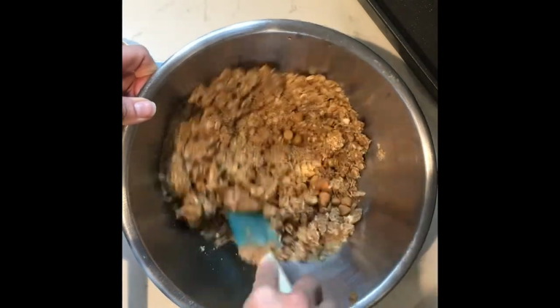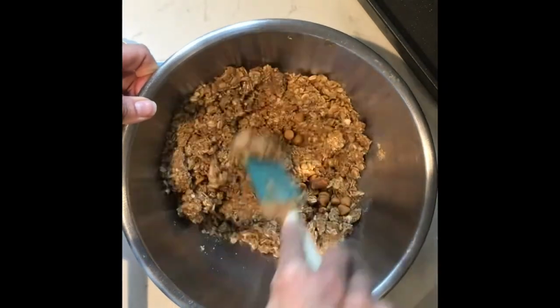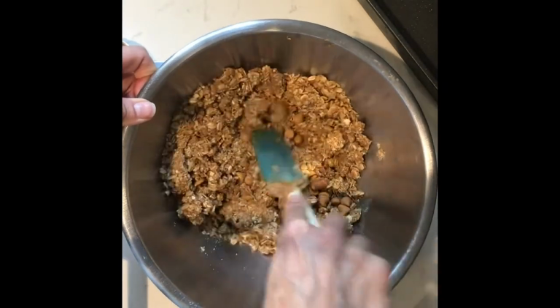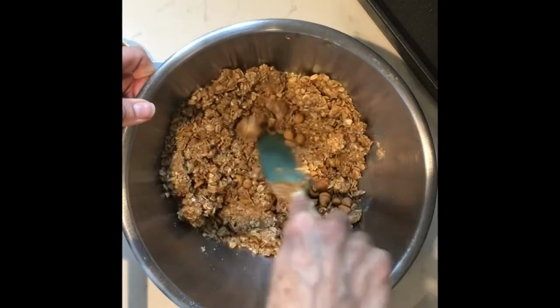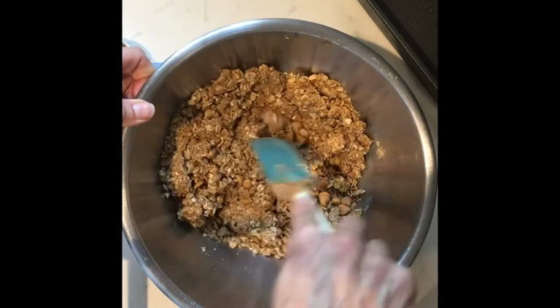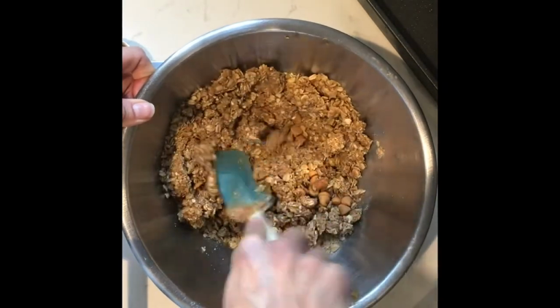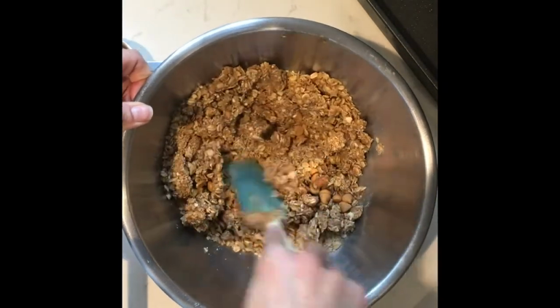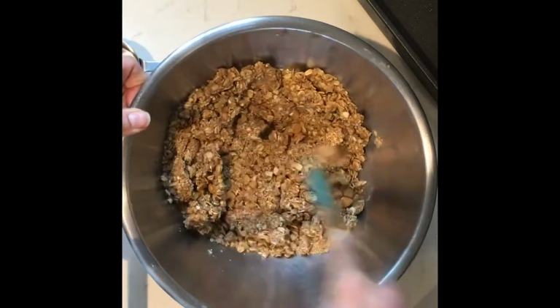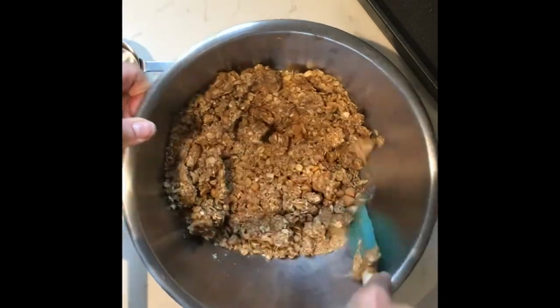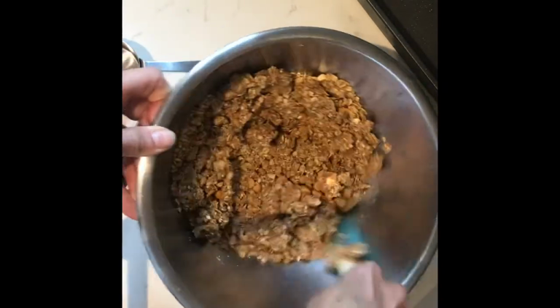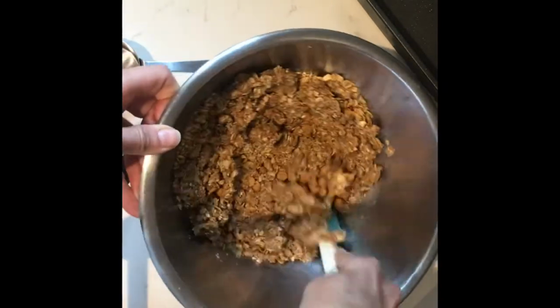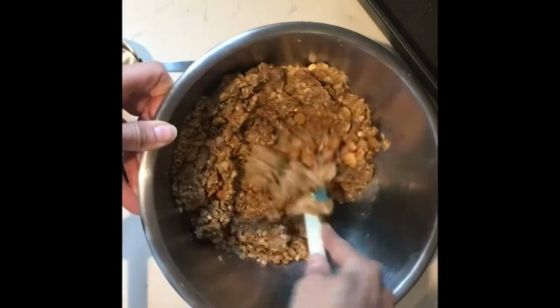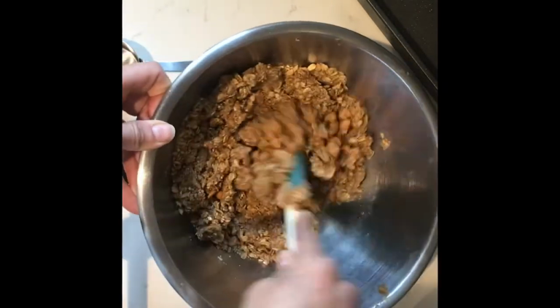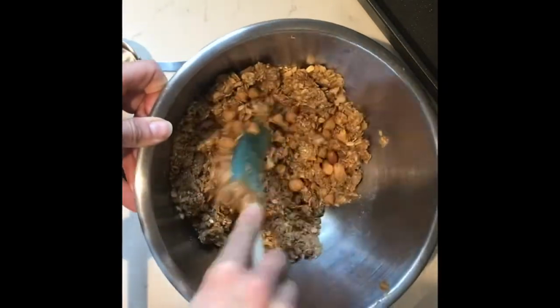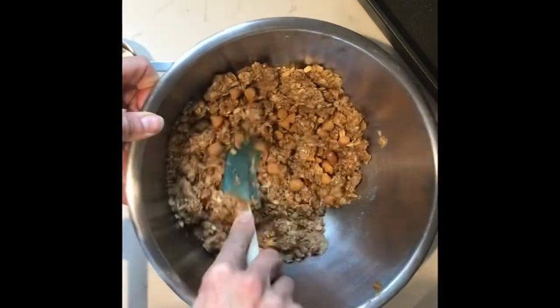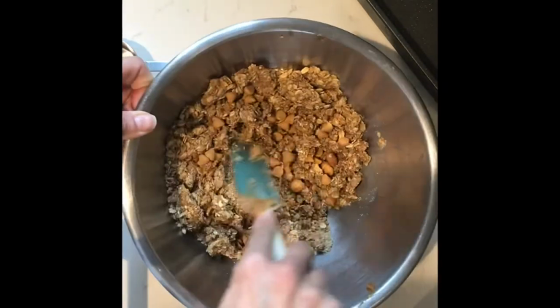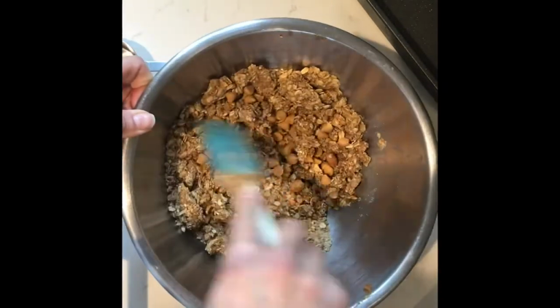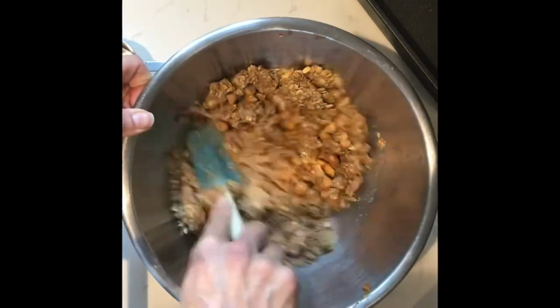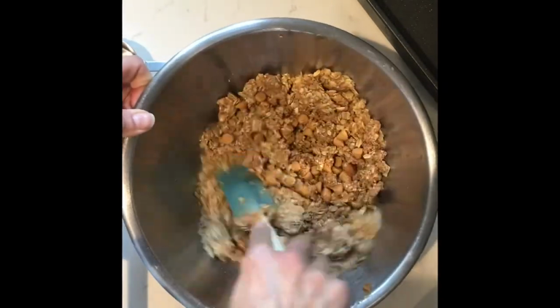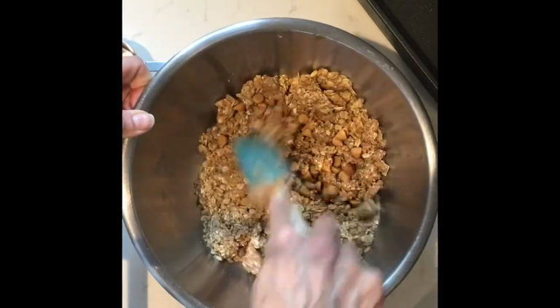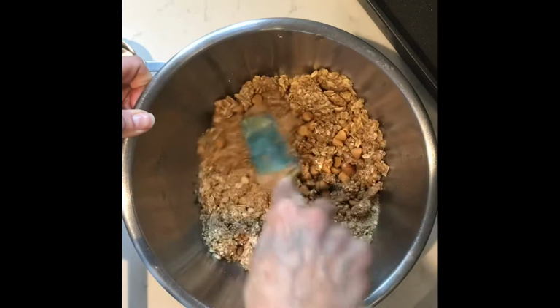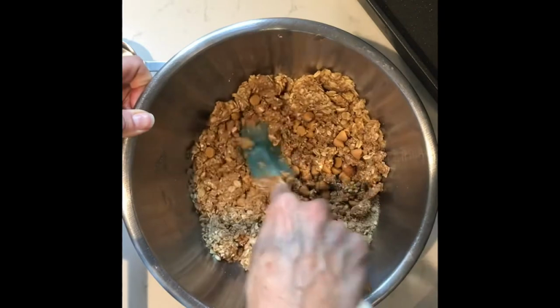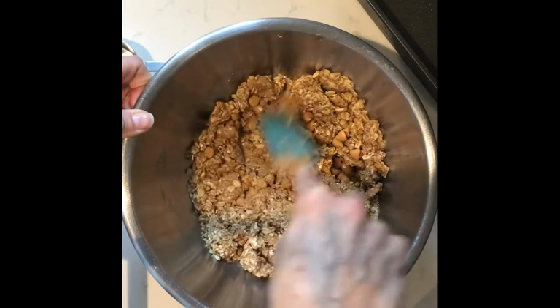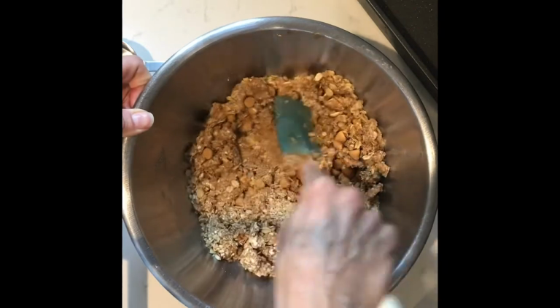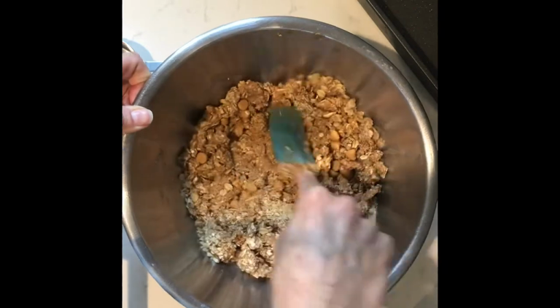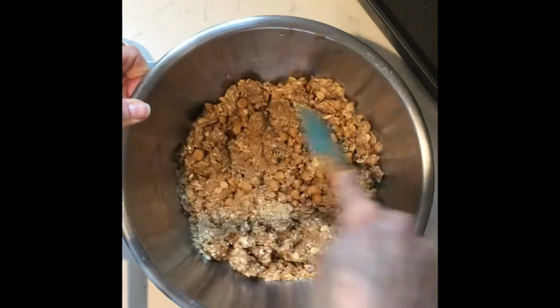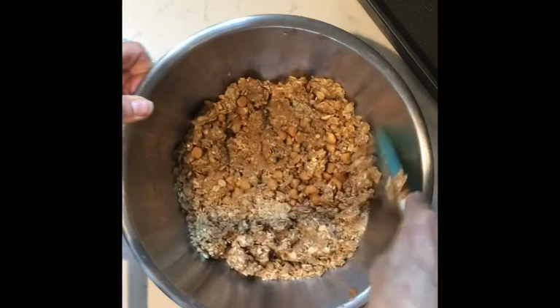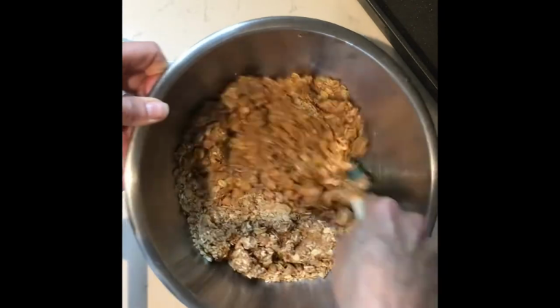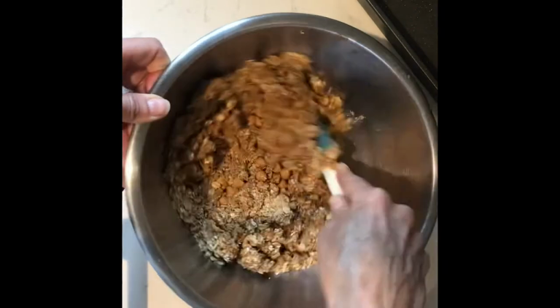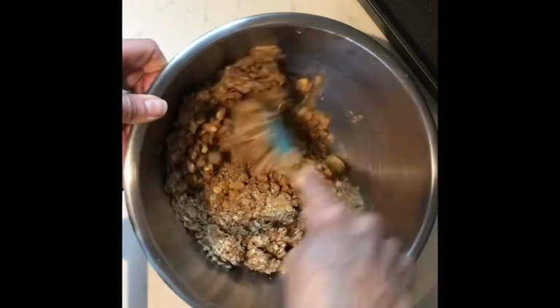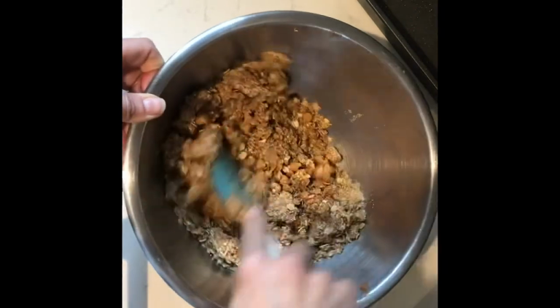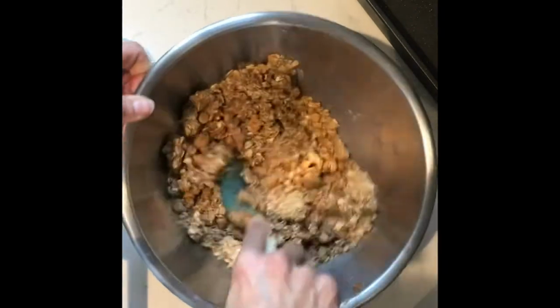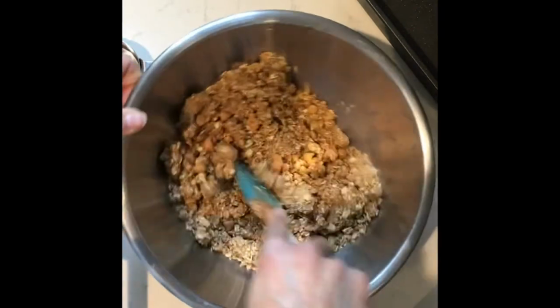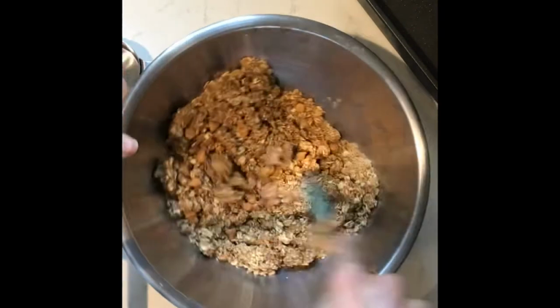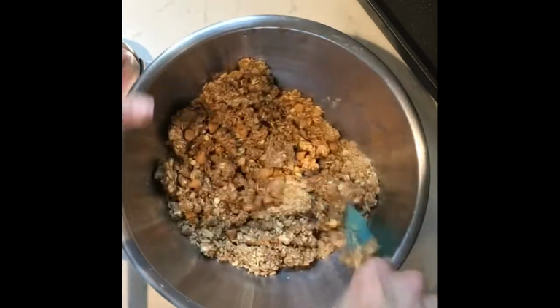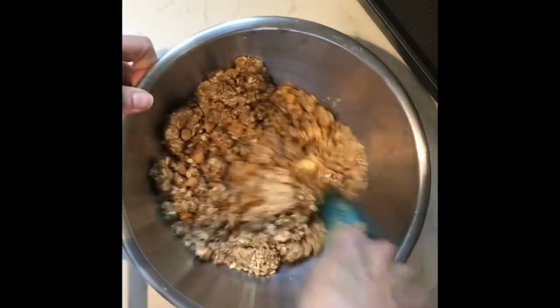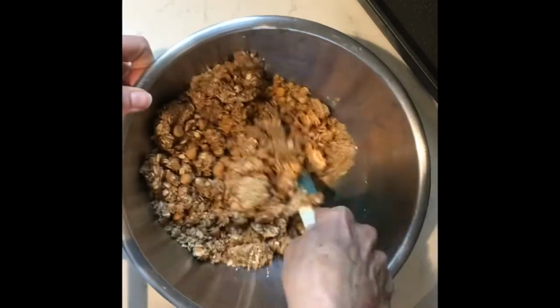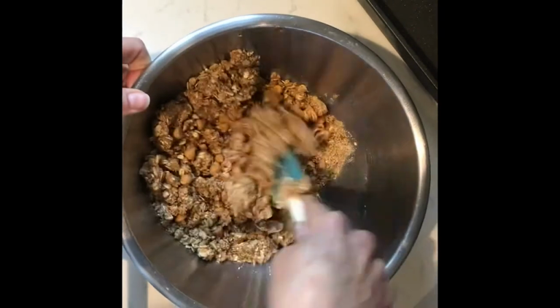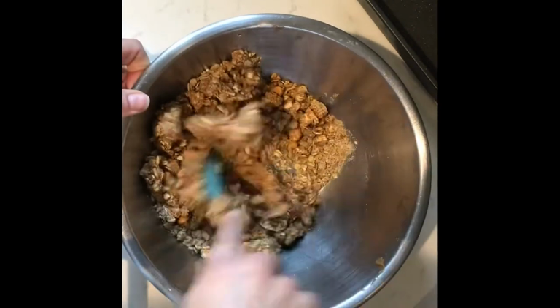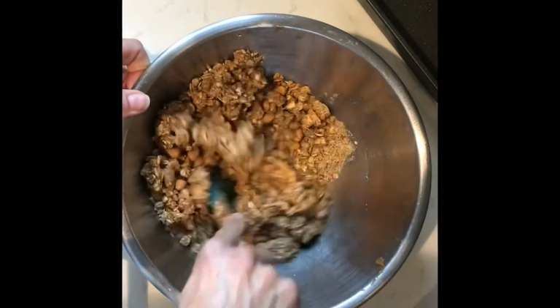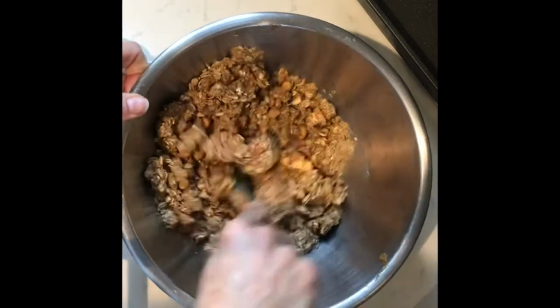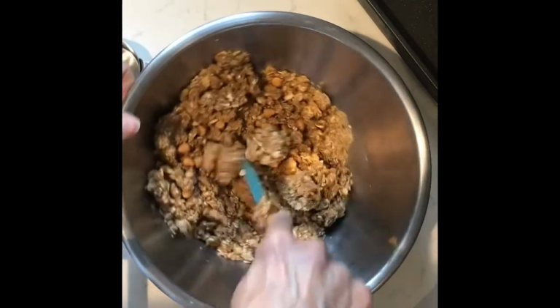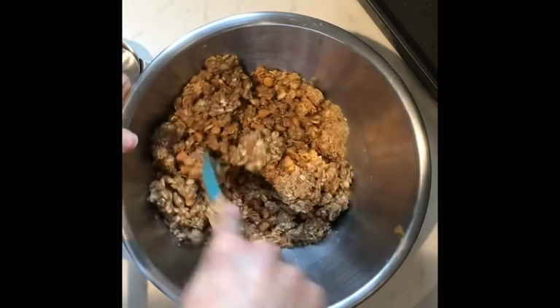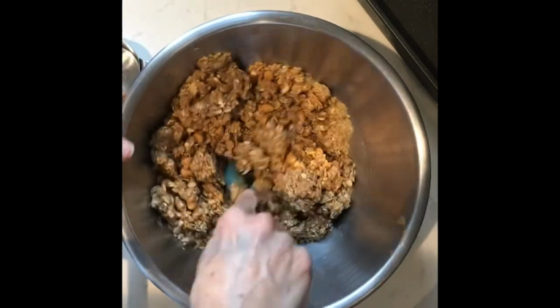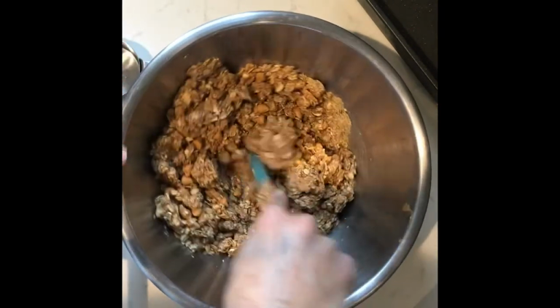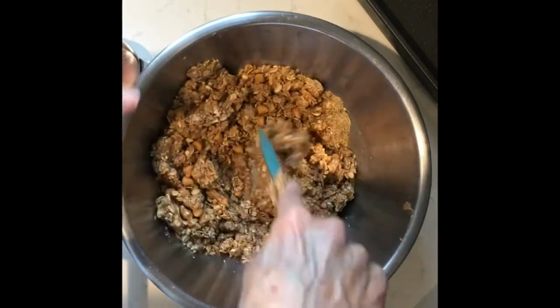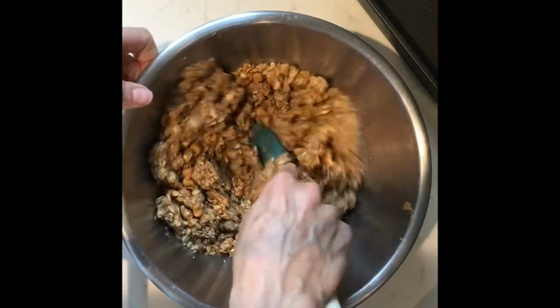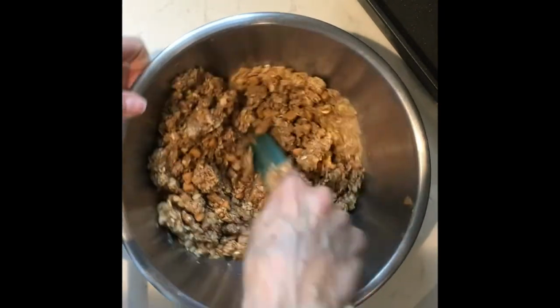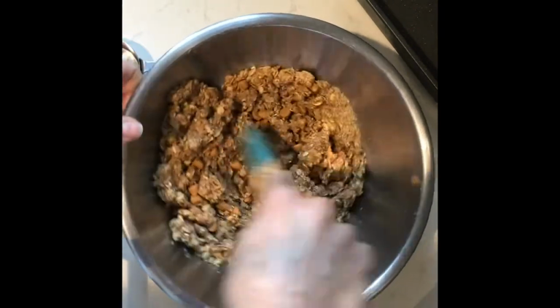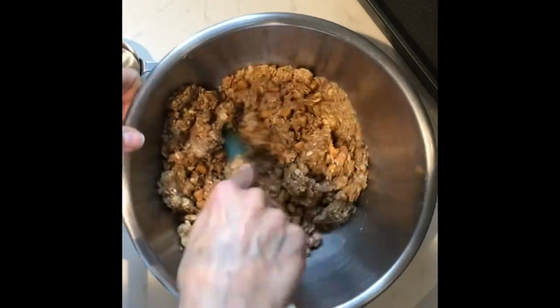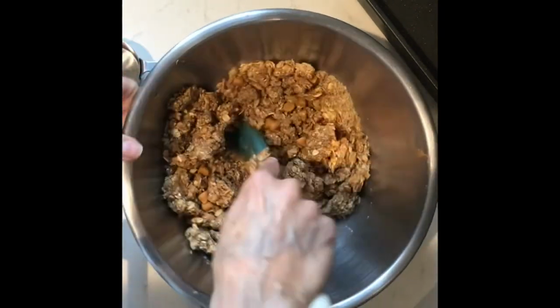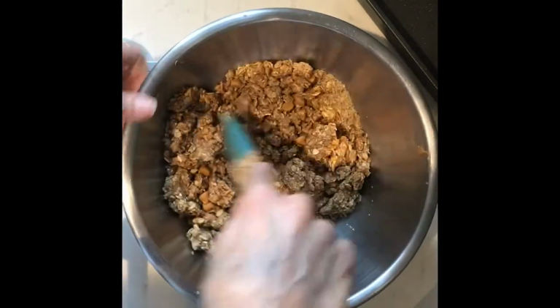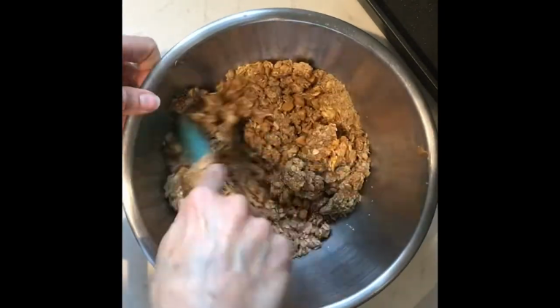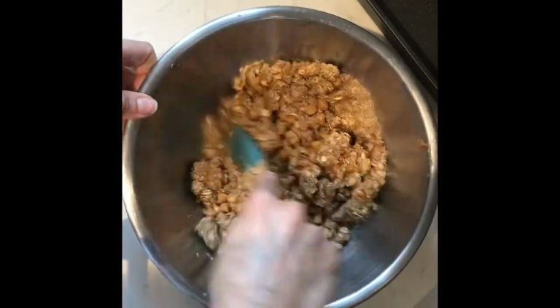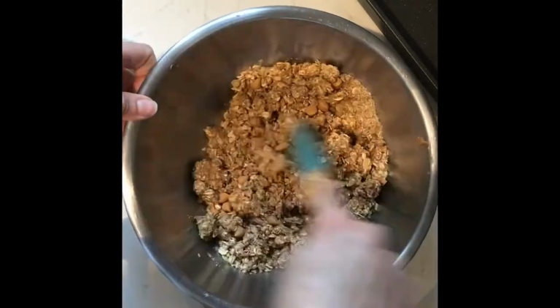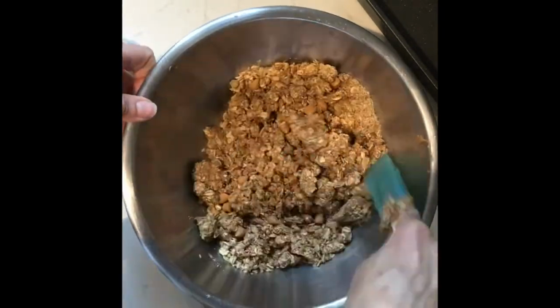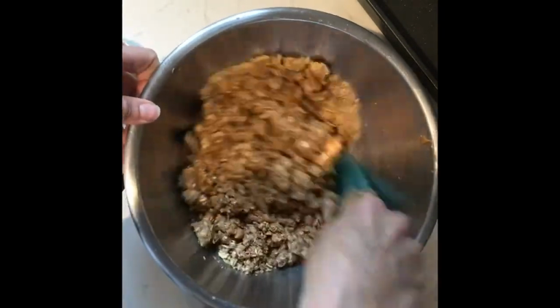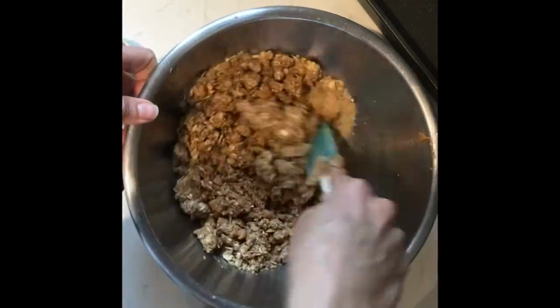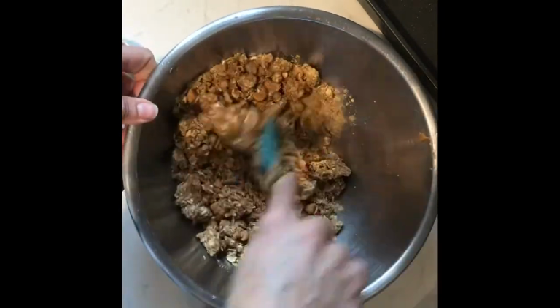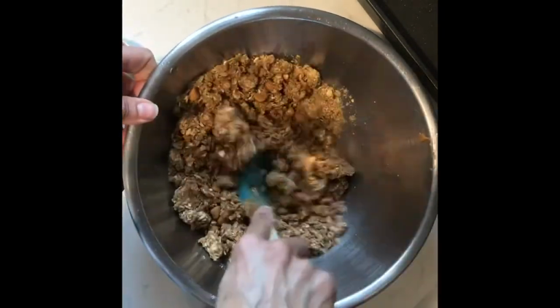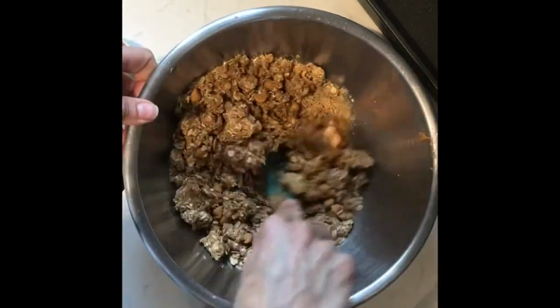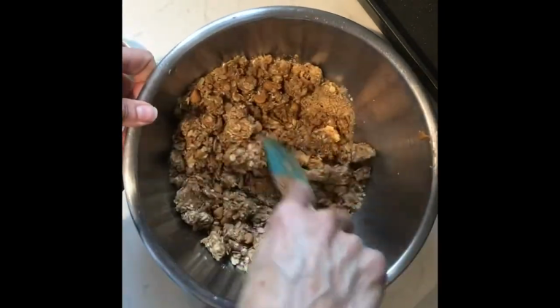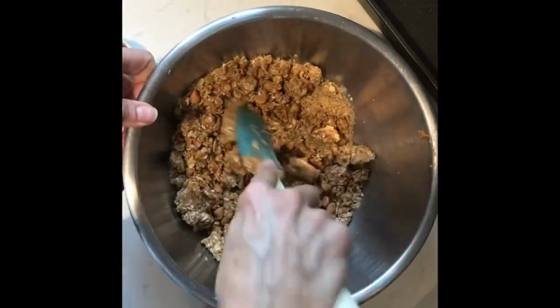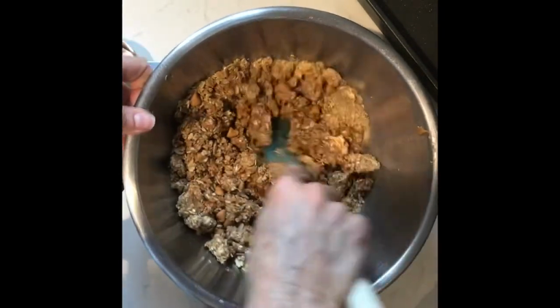Now remember, there's nothing actually raw in this, so if you feel the need to snack while you're making it, no one's watching — feel free to do exactly that.